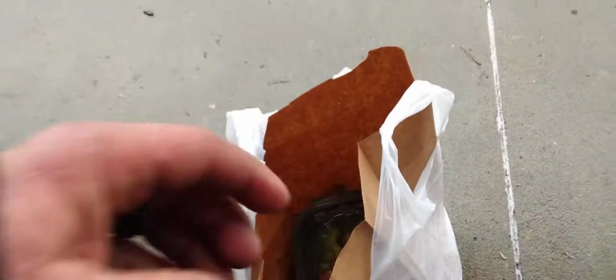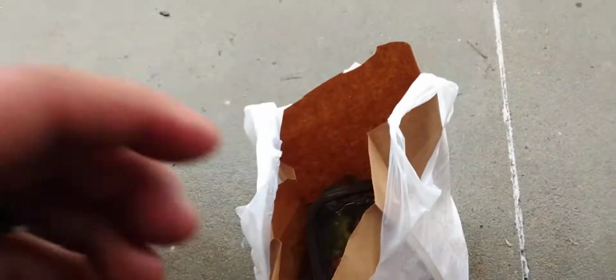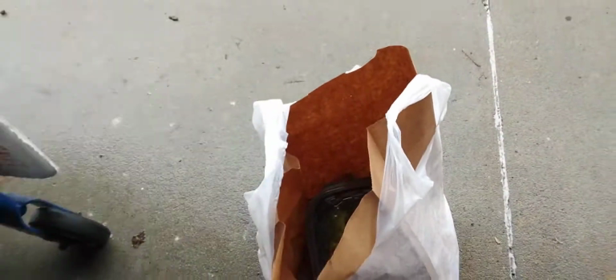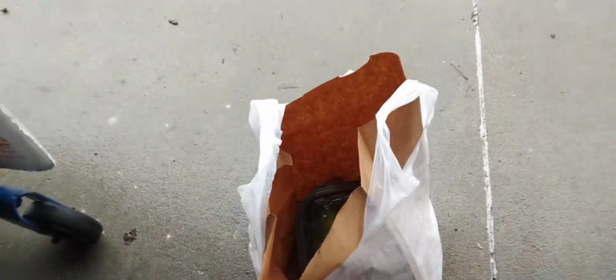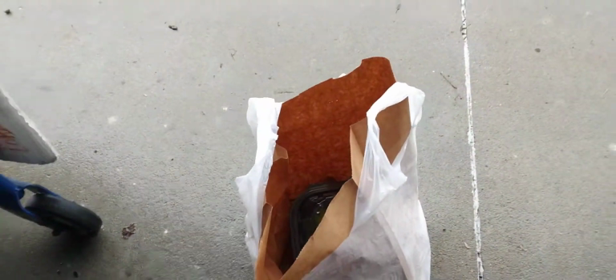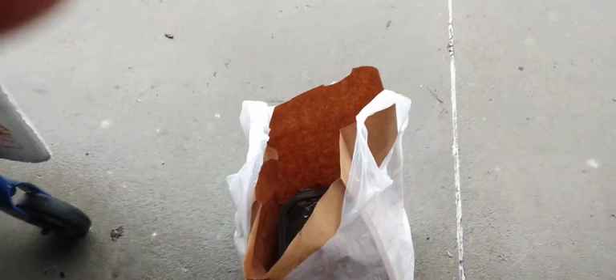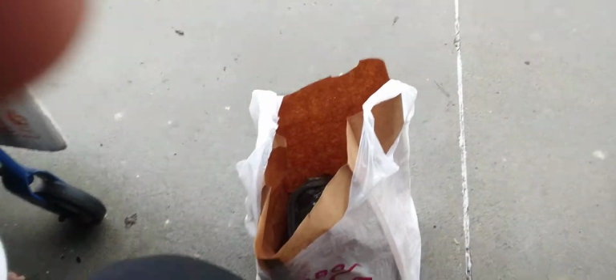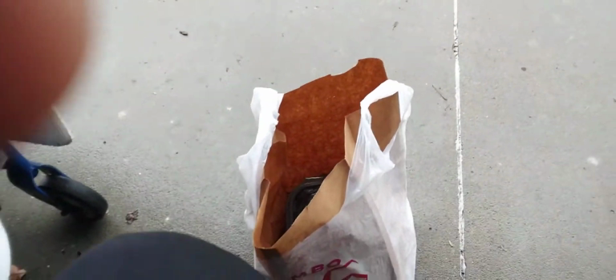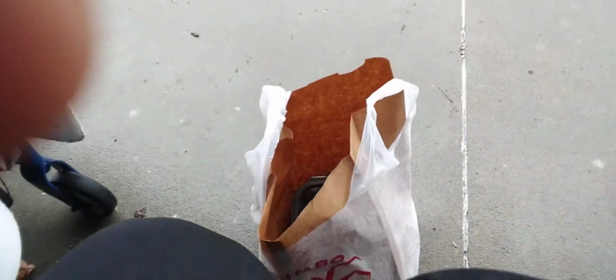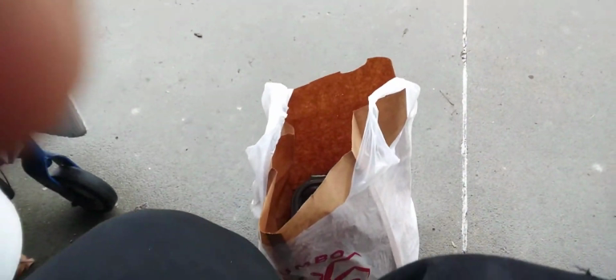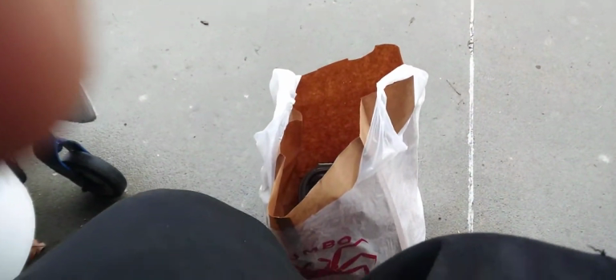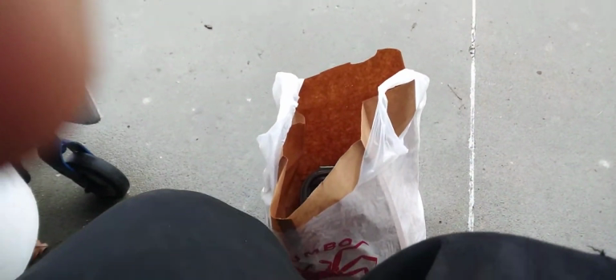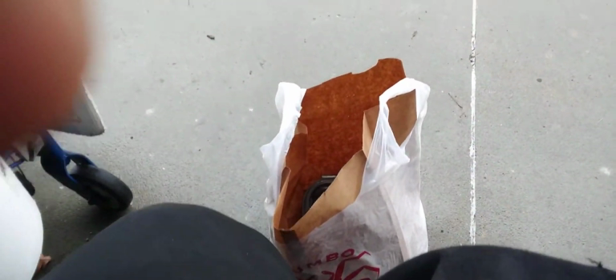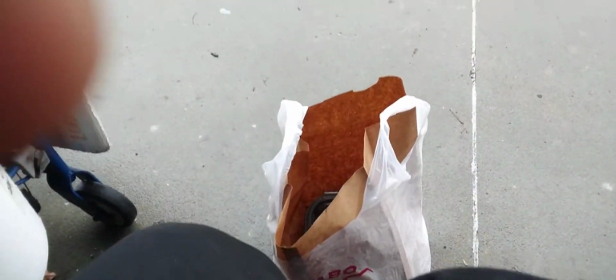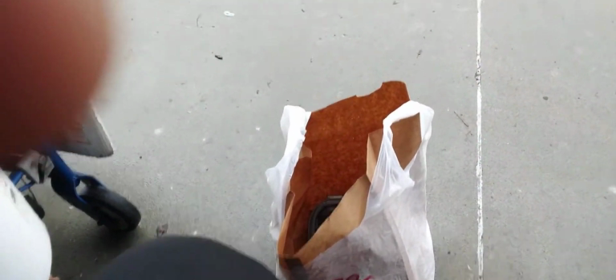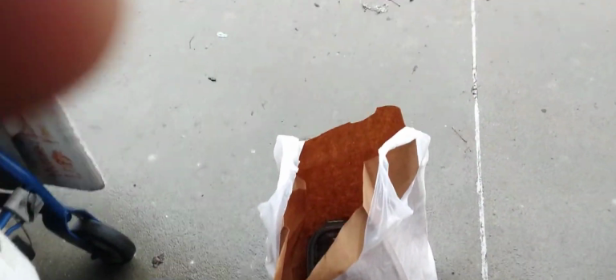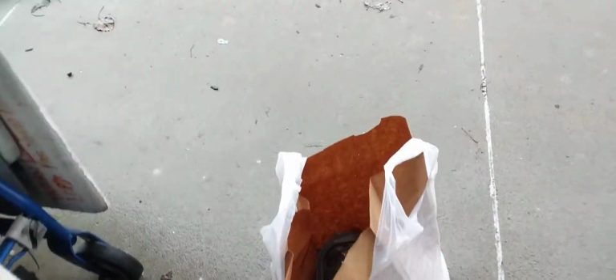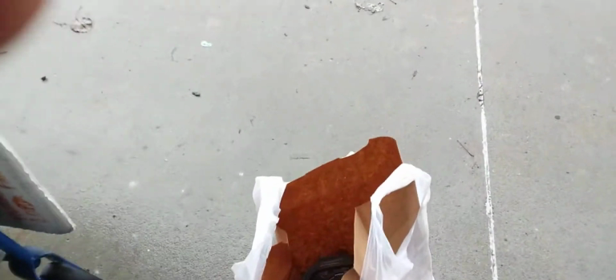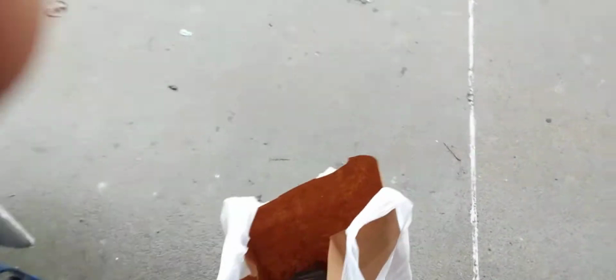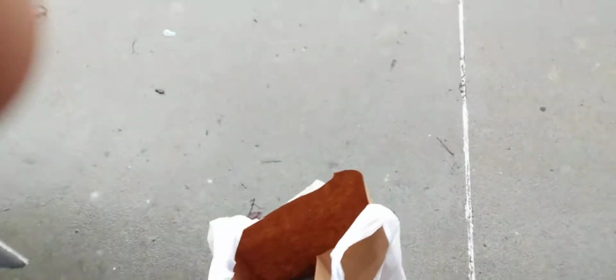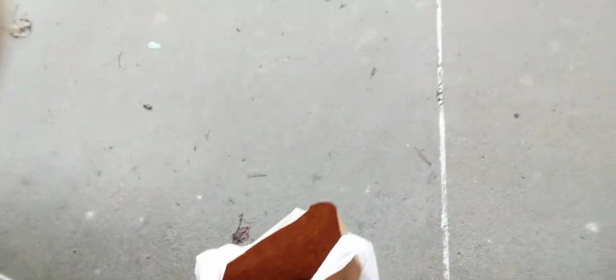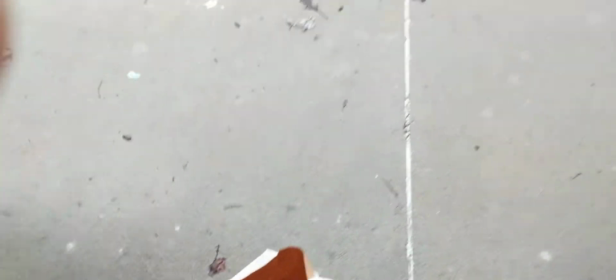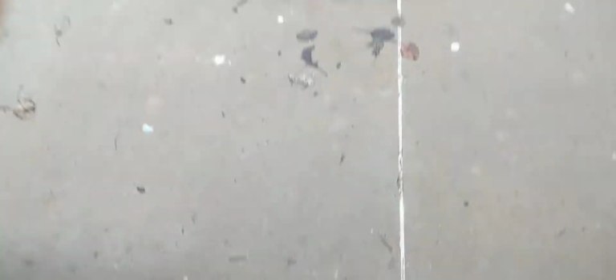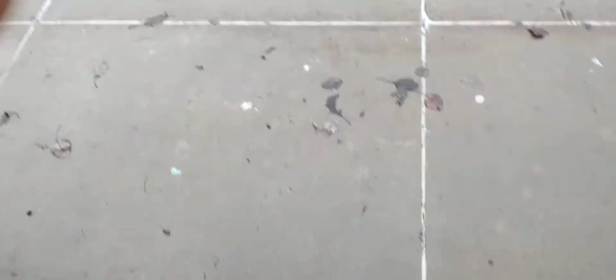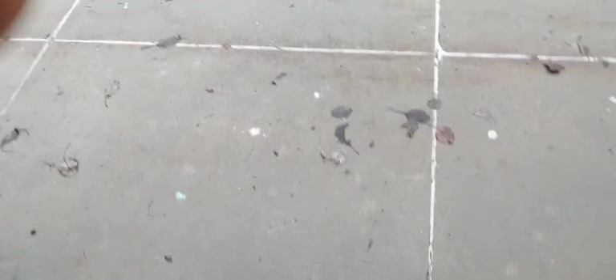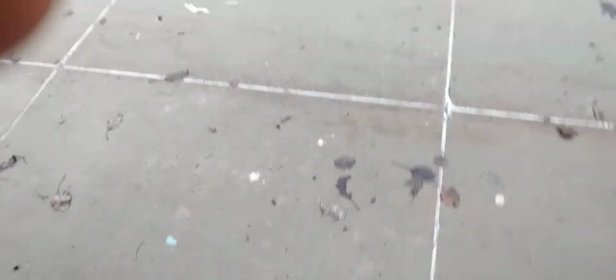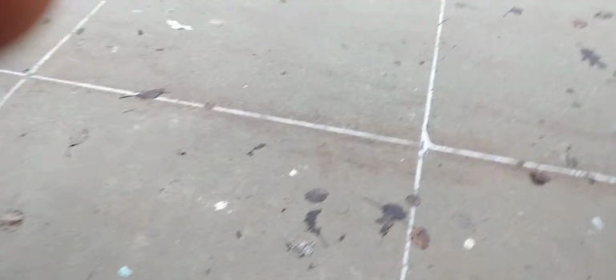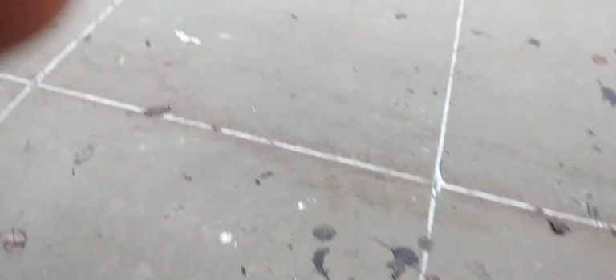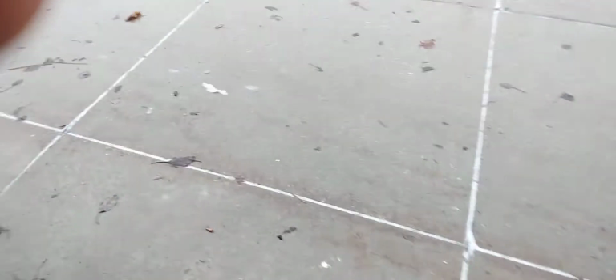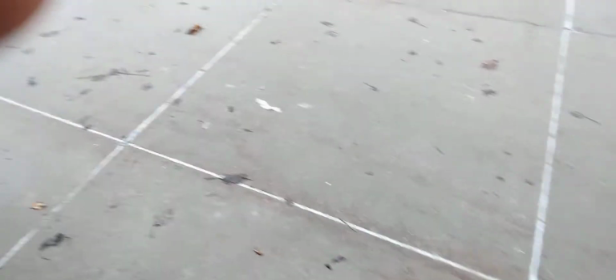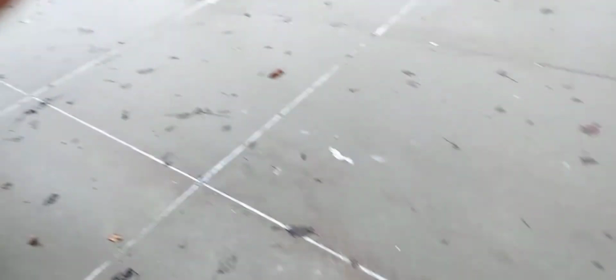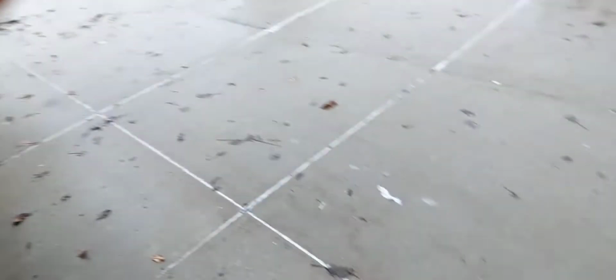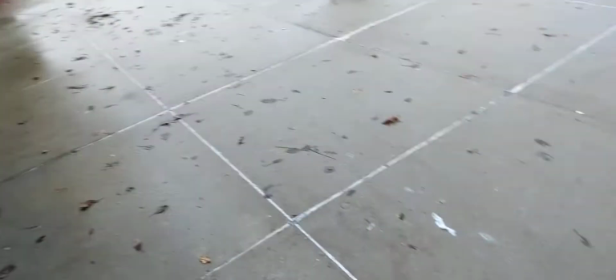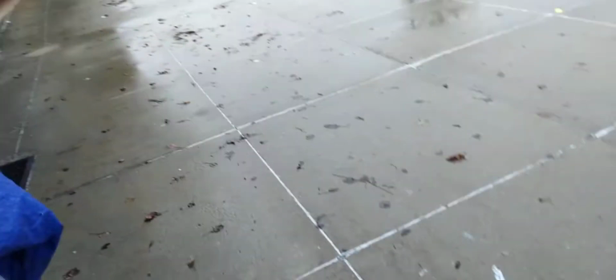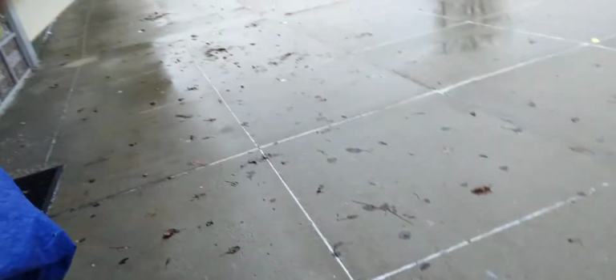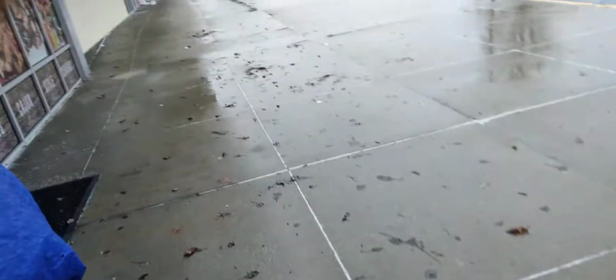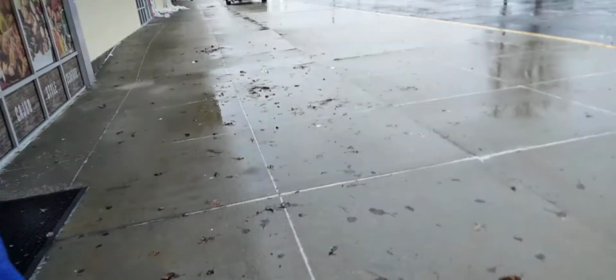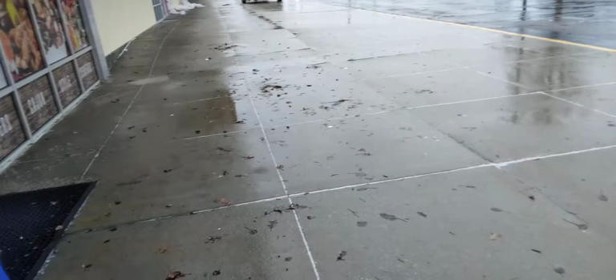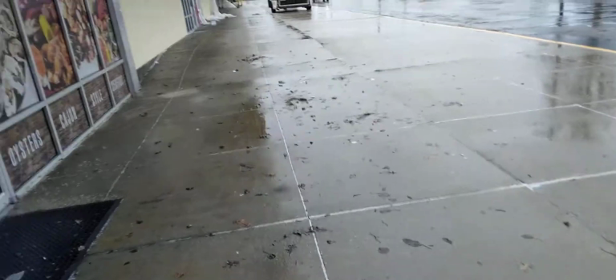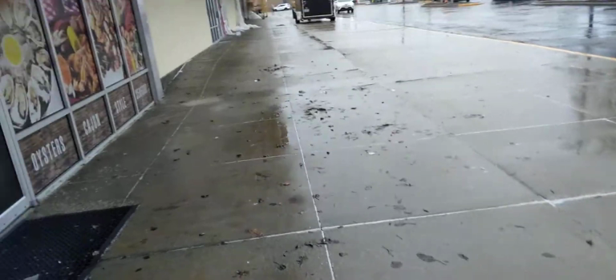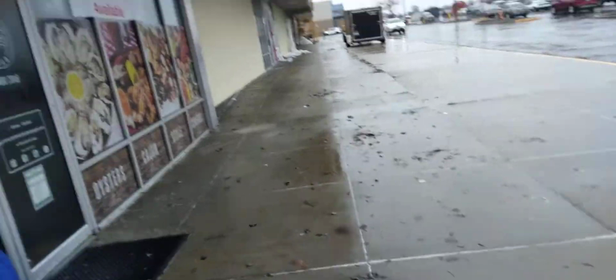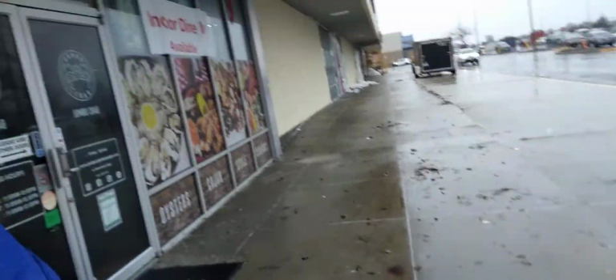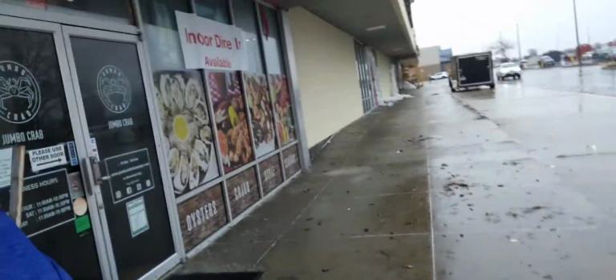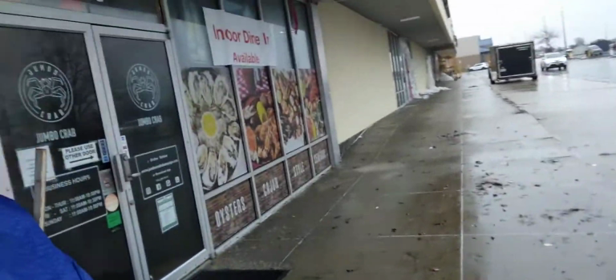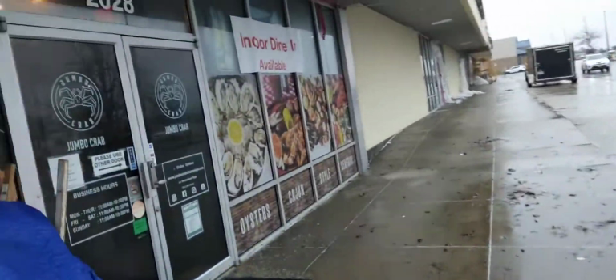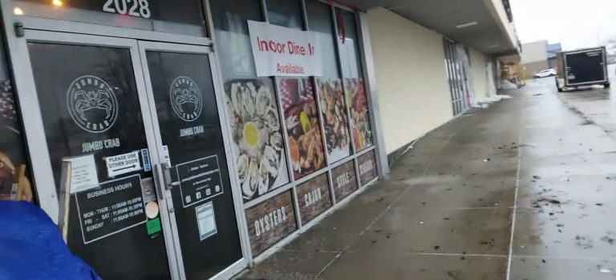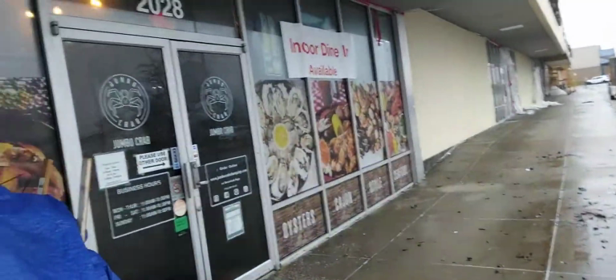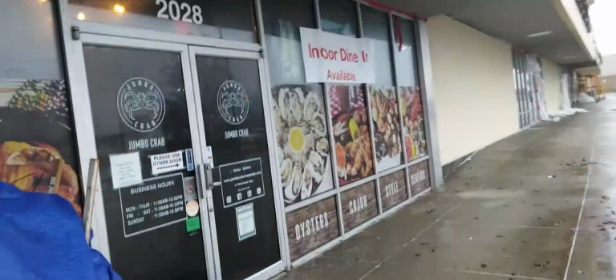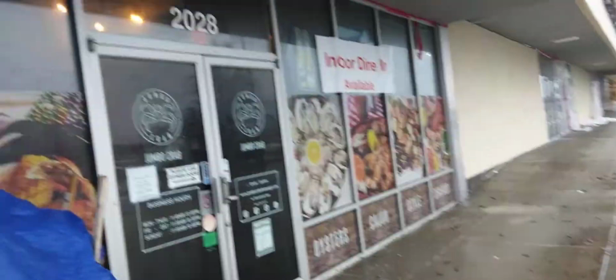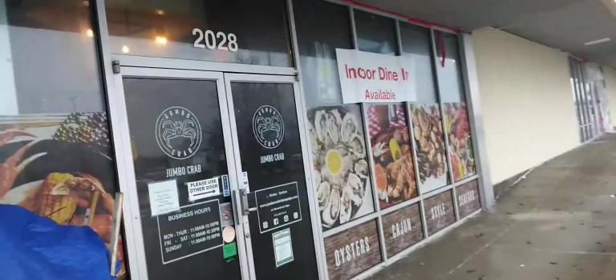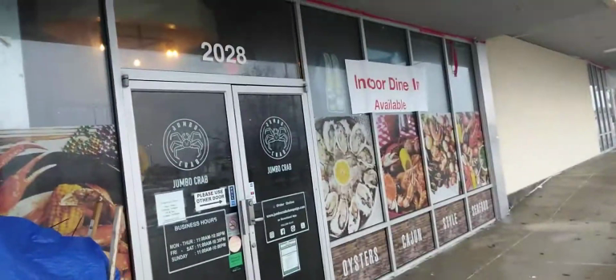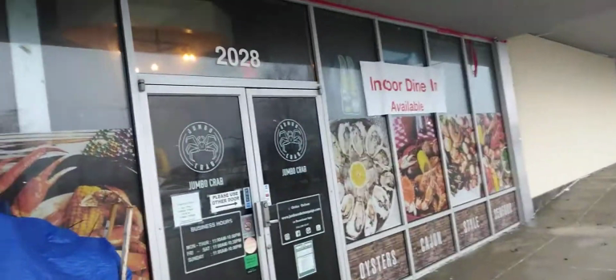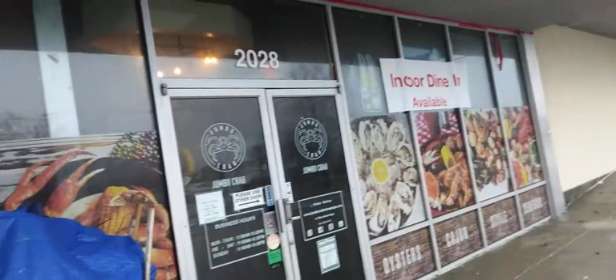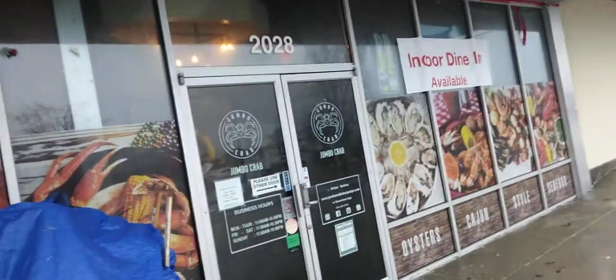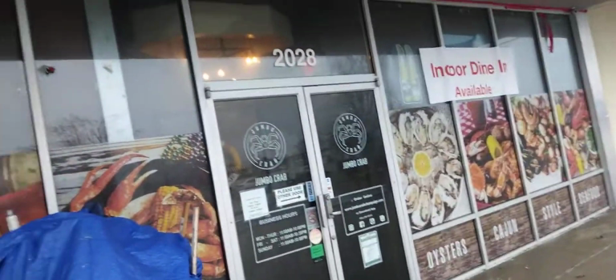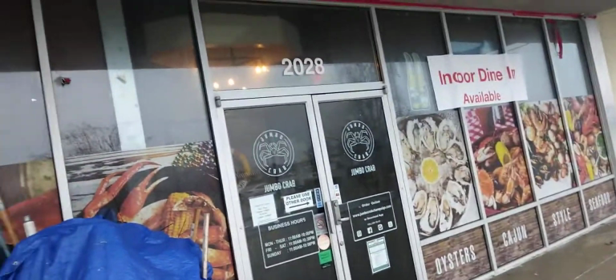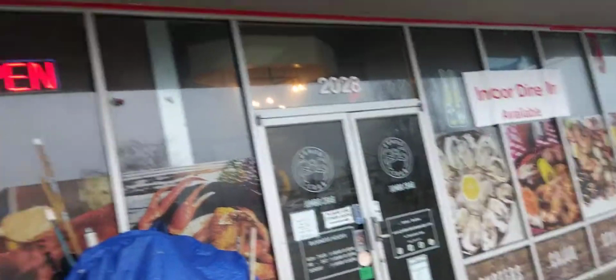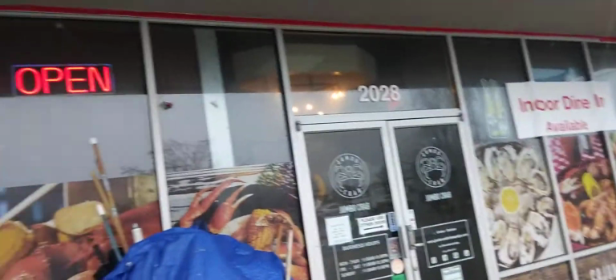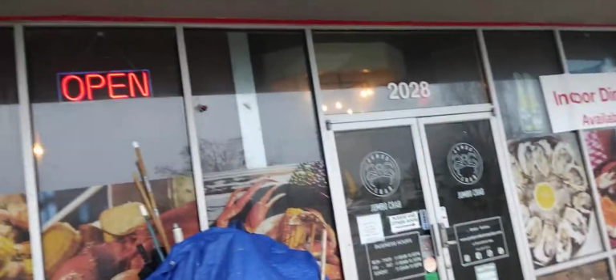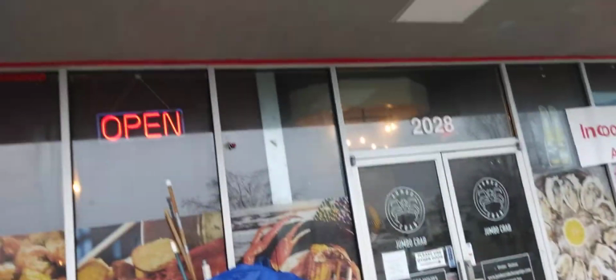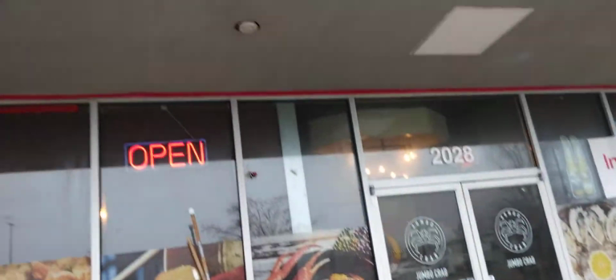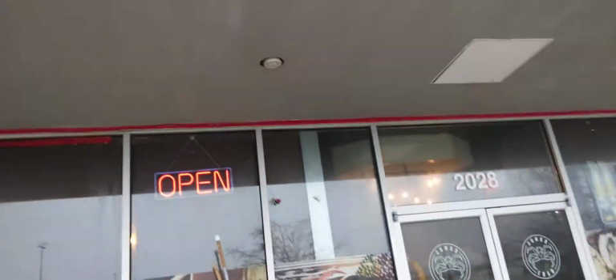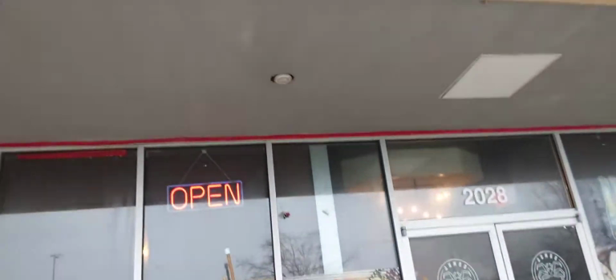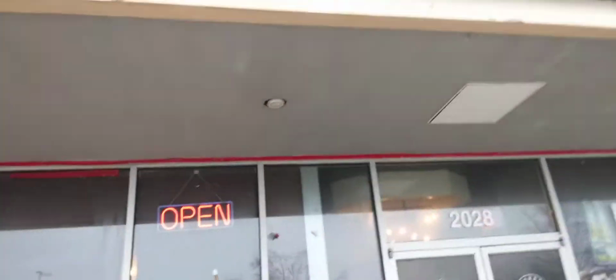I really miss the cooking of my wife. Again, this is food from Jumbo Crab, and as you can see they're just here on the strip mall.